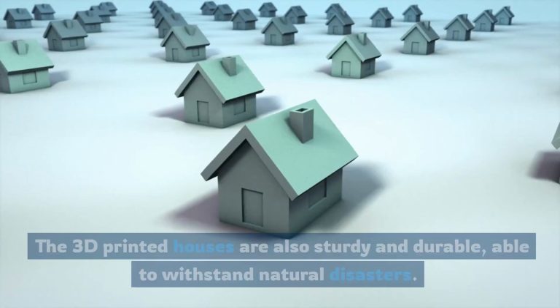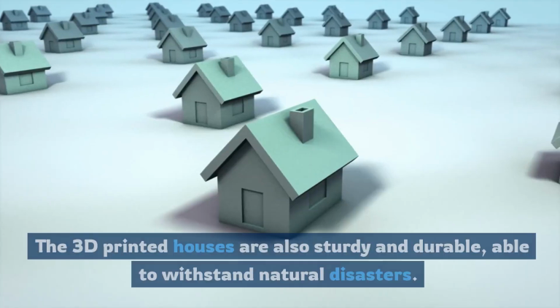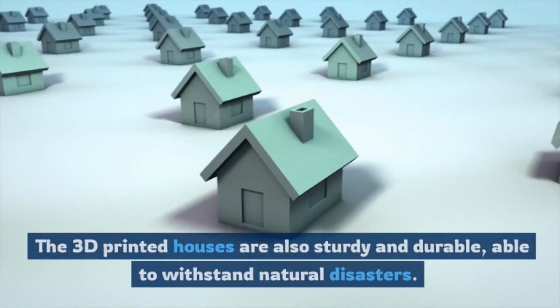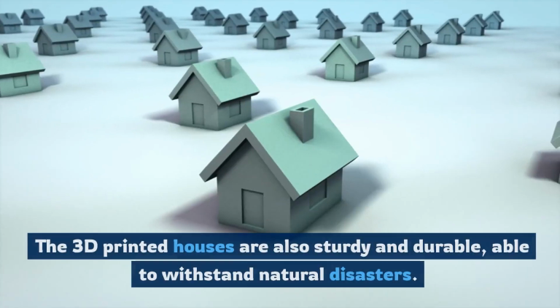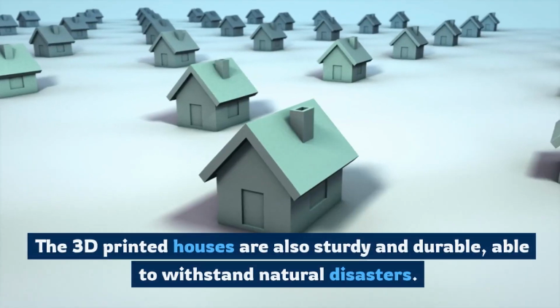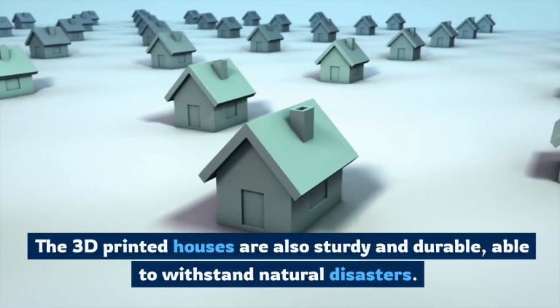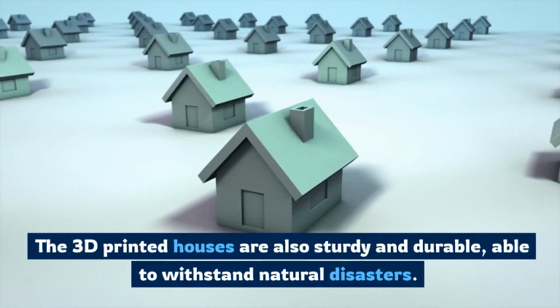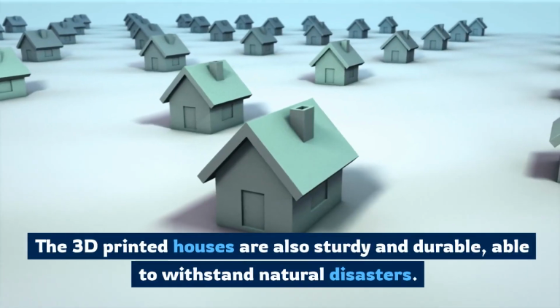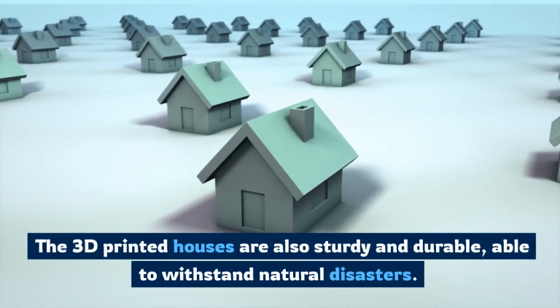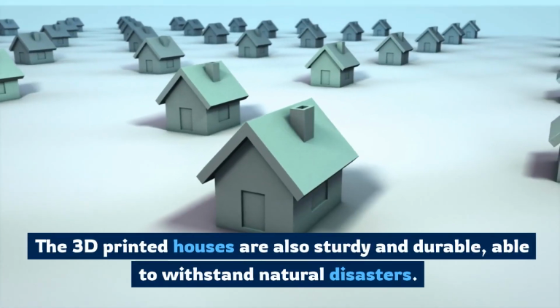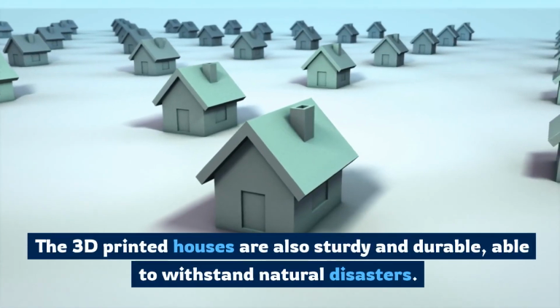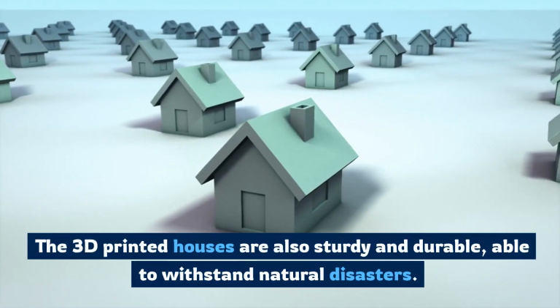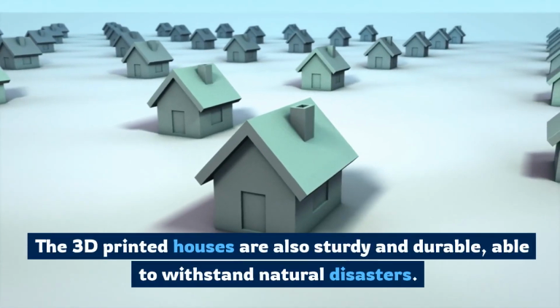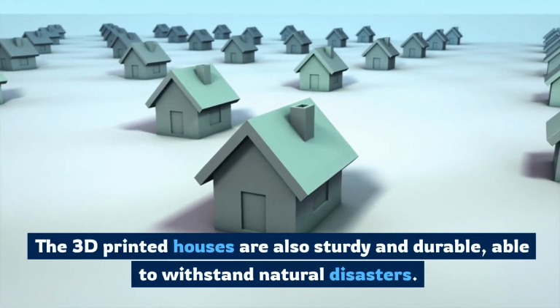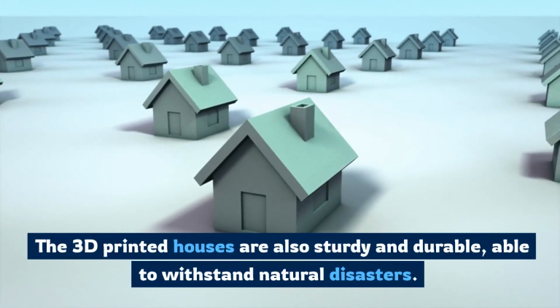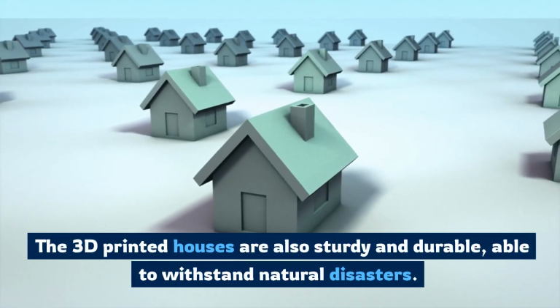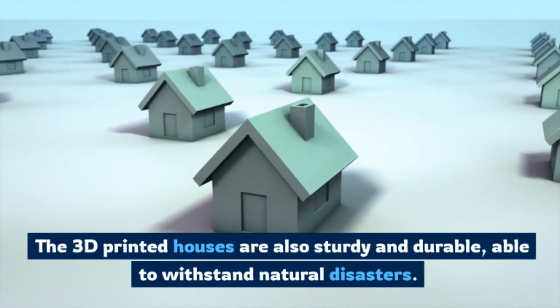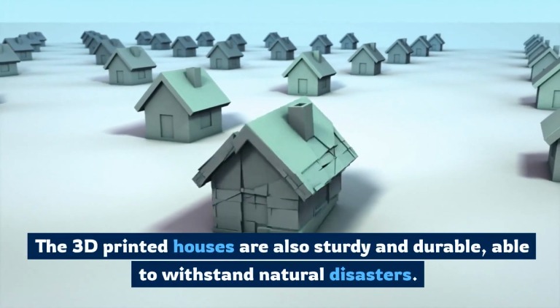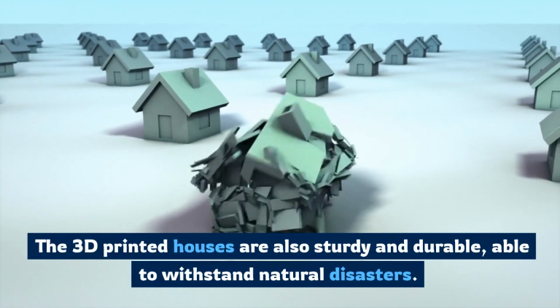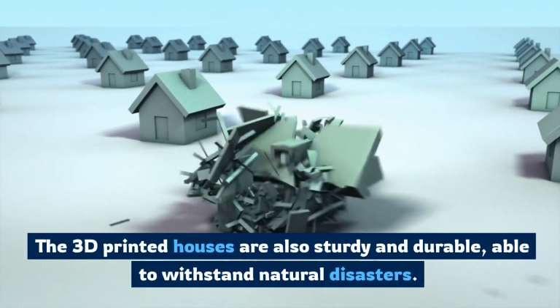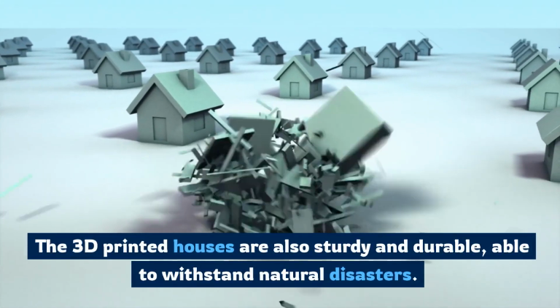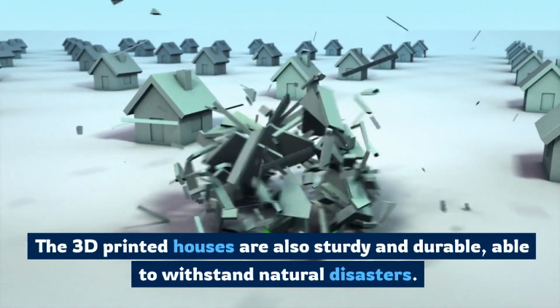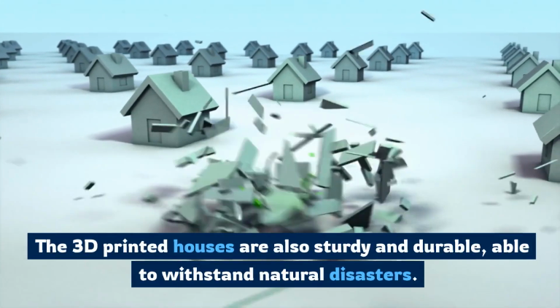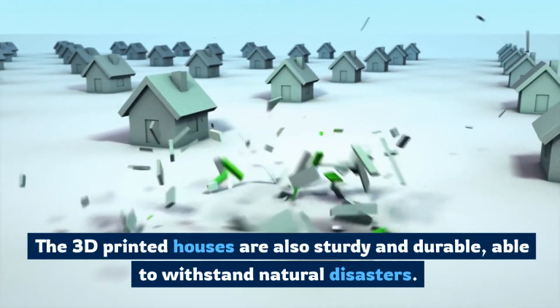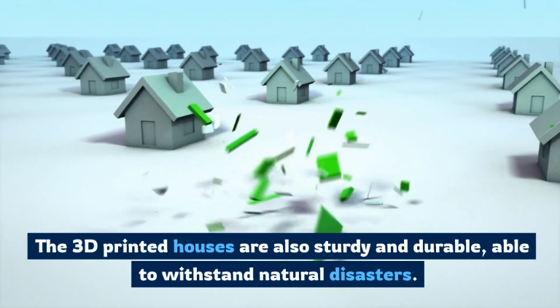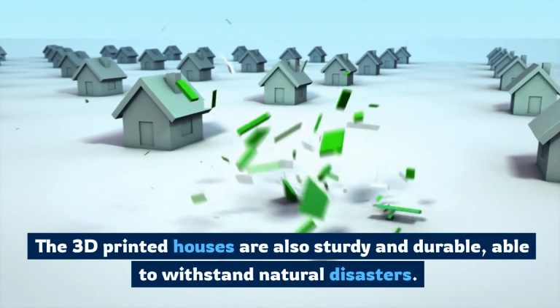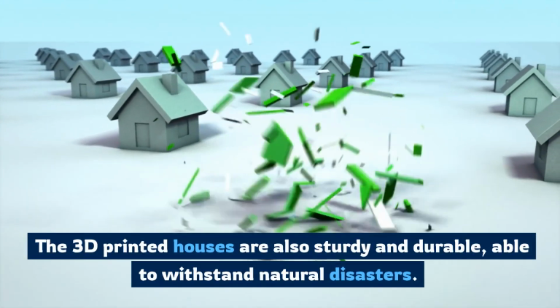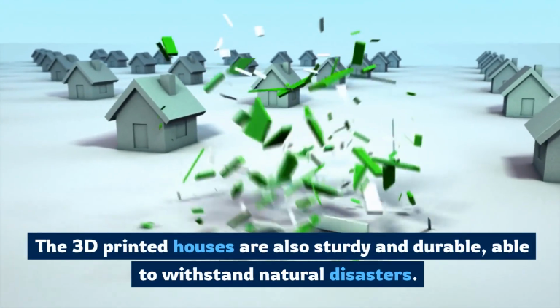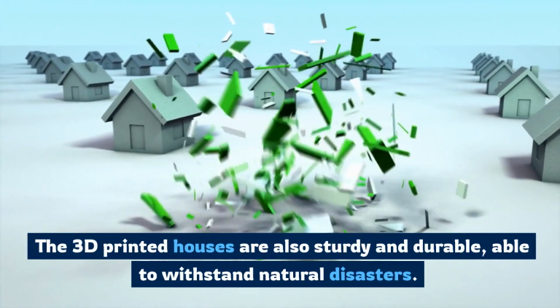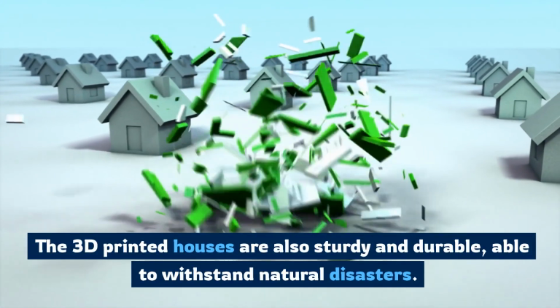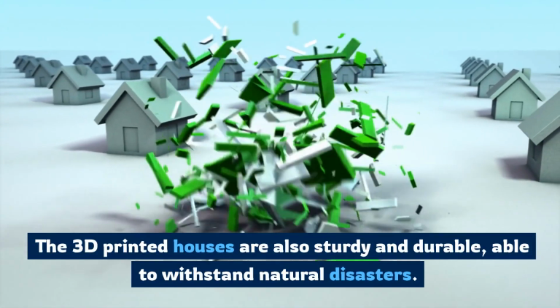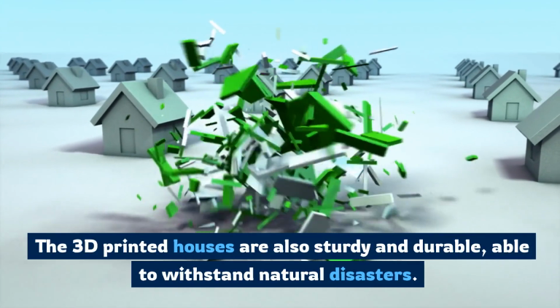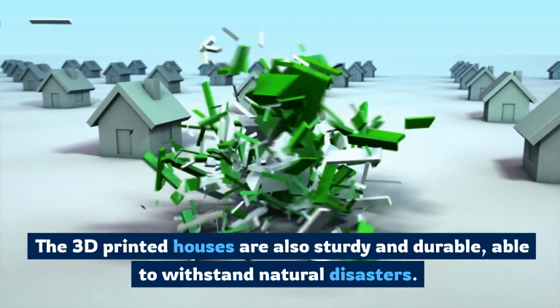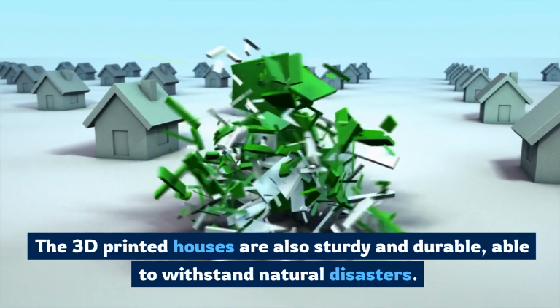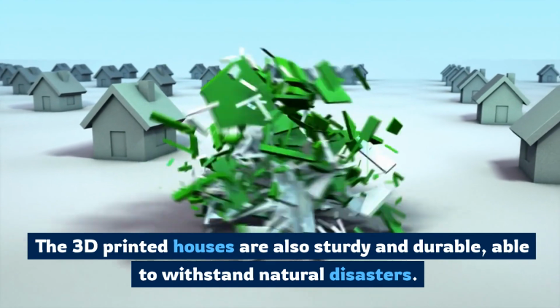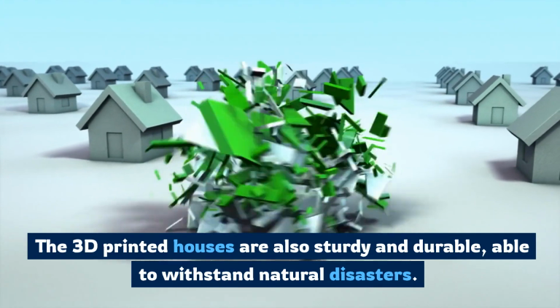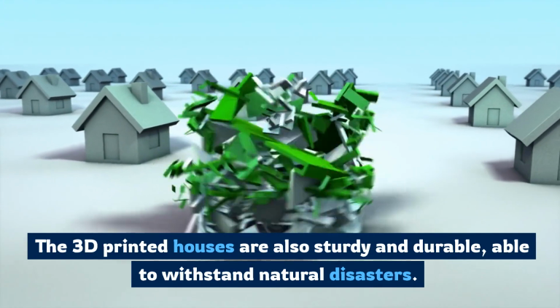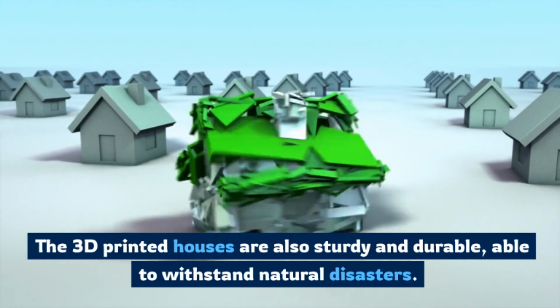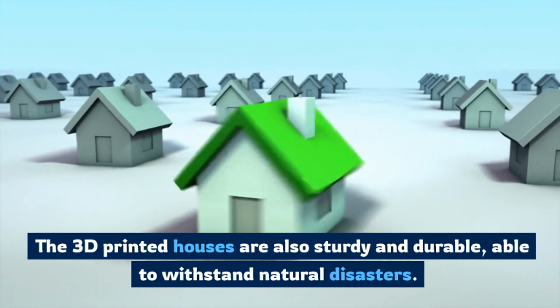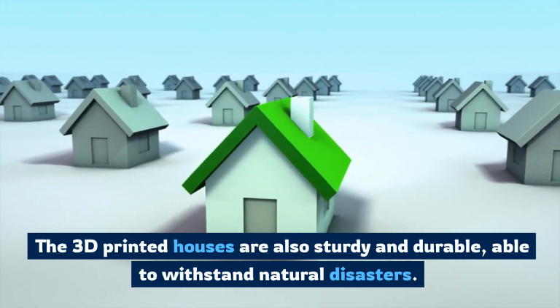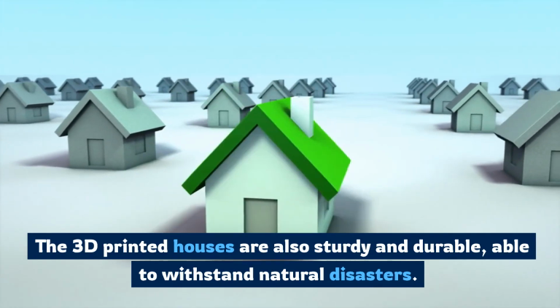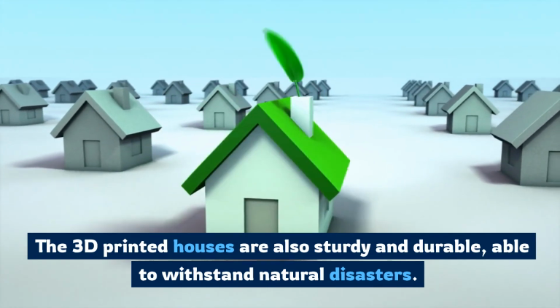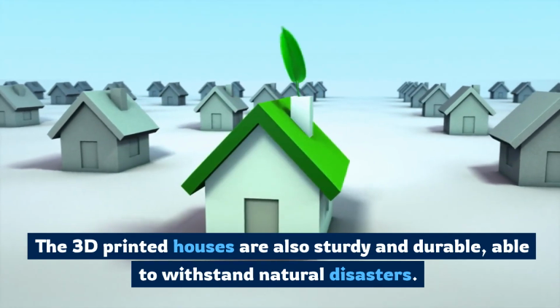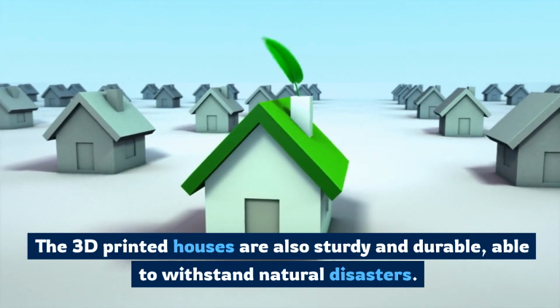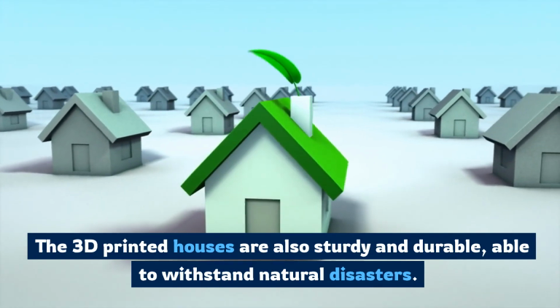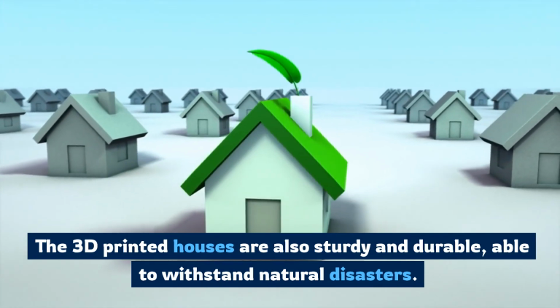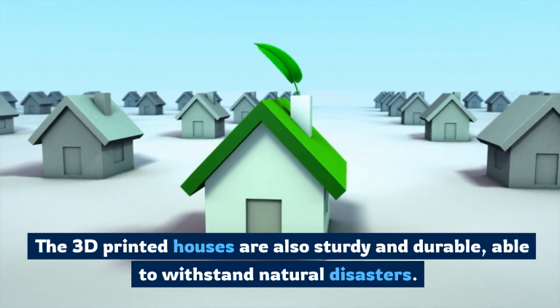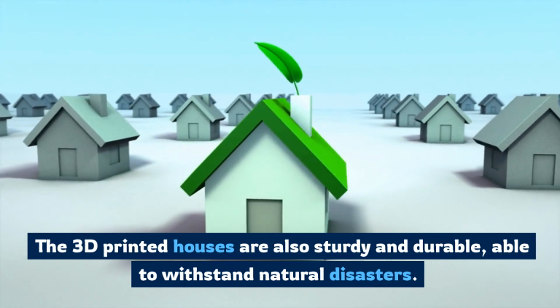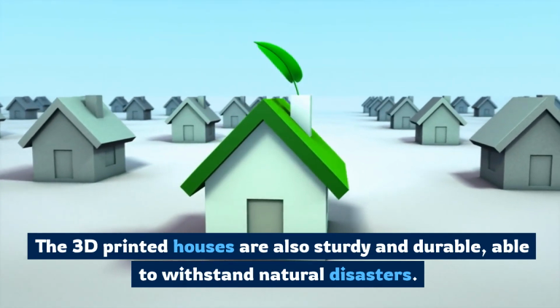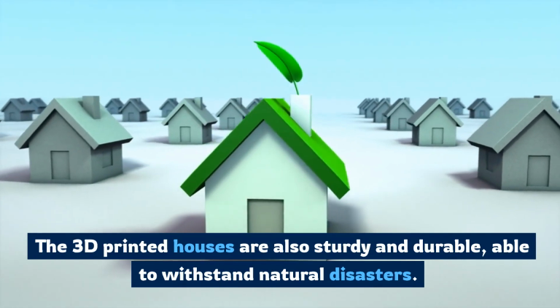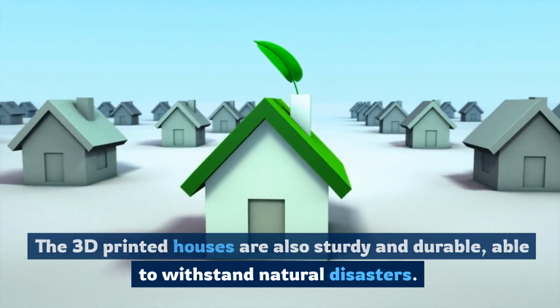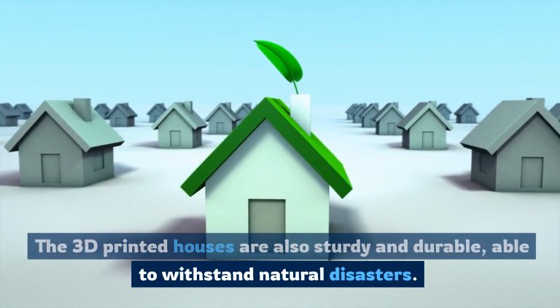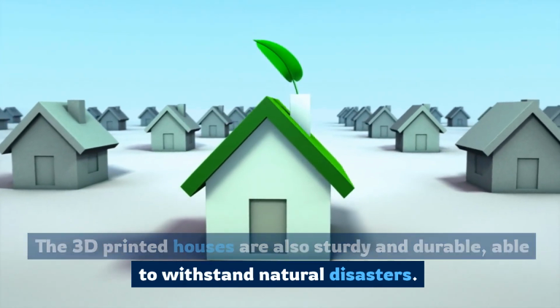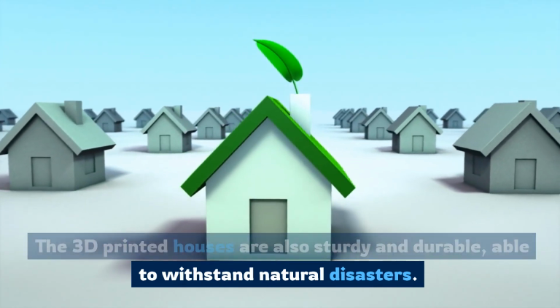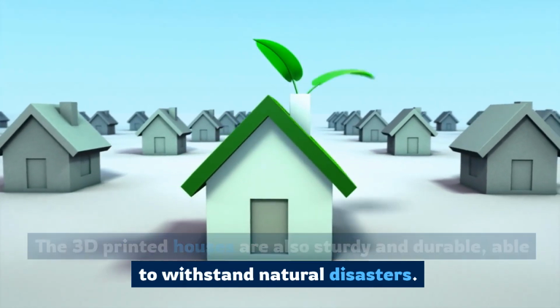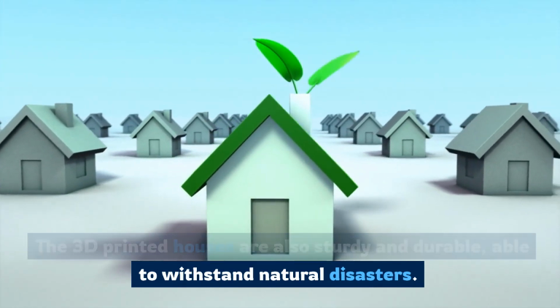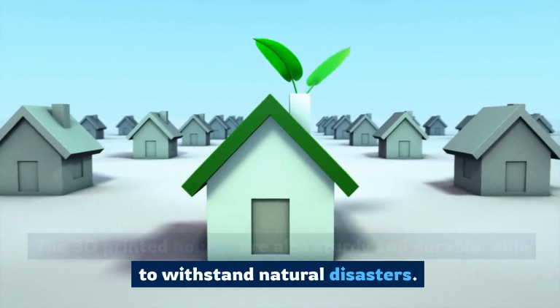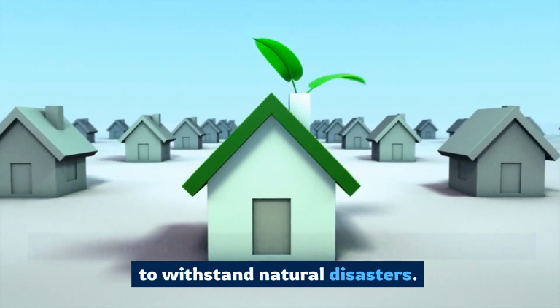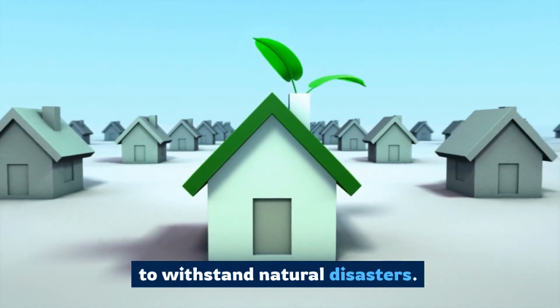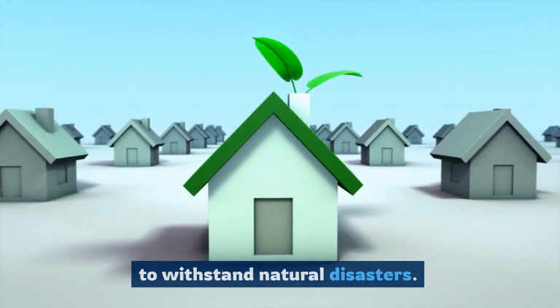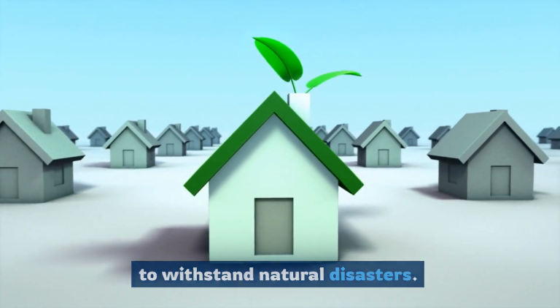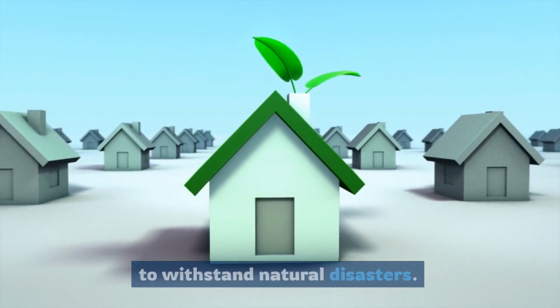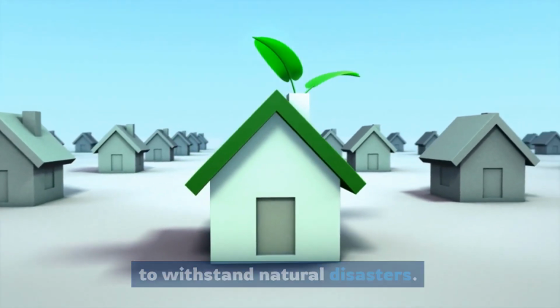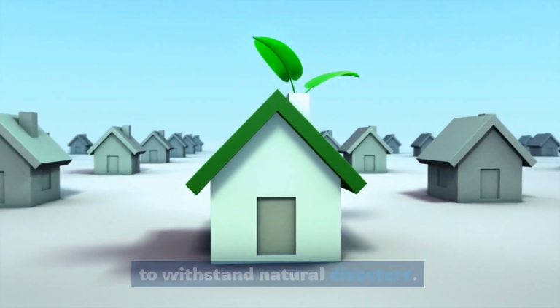The 3D printed houses are also sturdy and durable, able to withstand natural disasters.